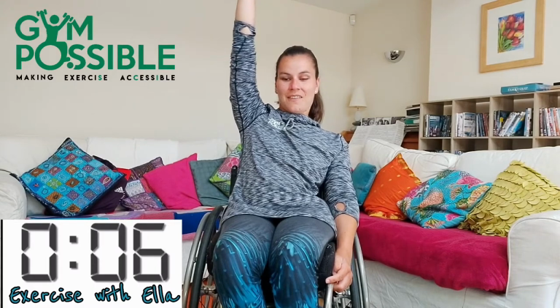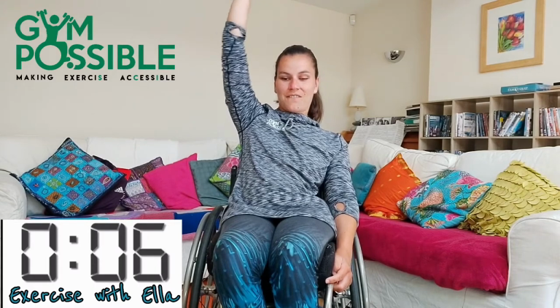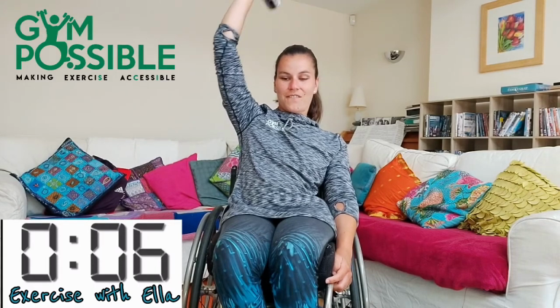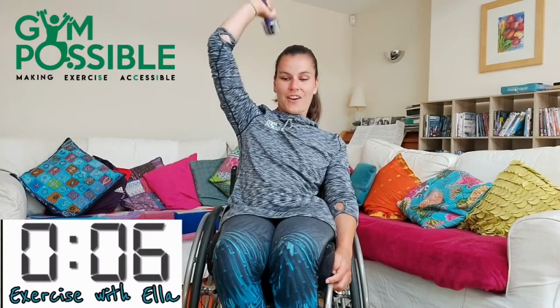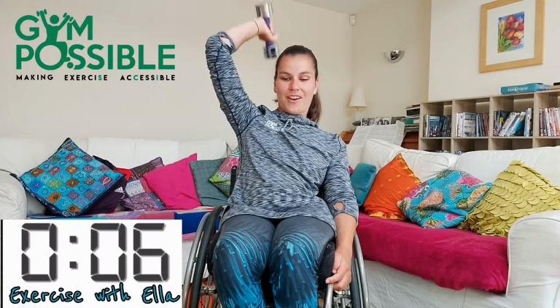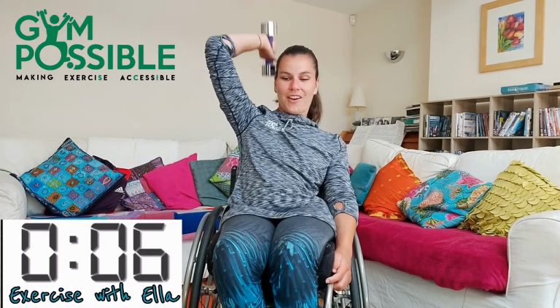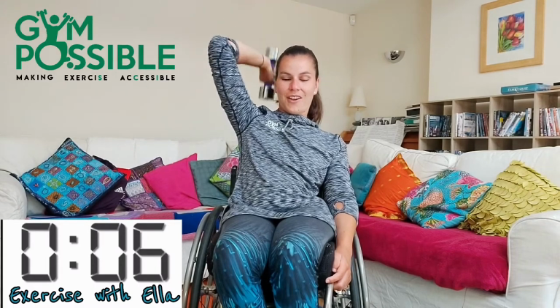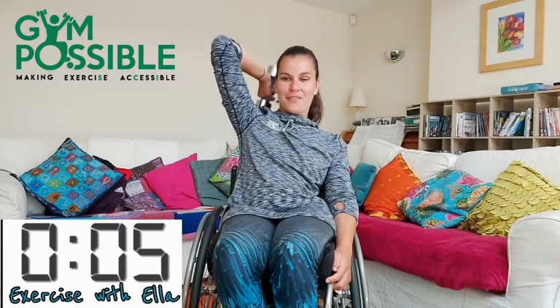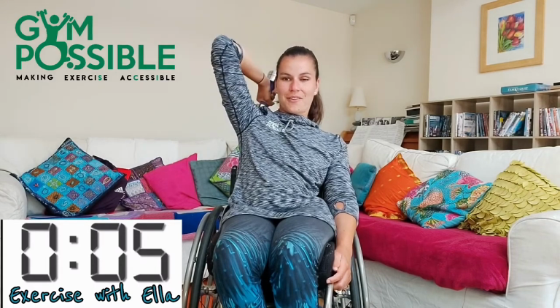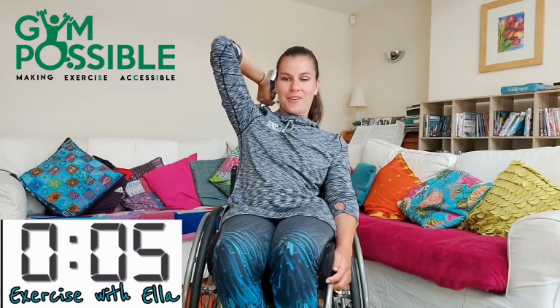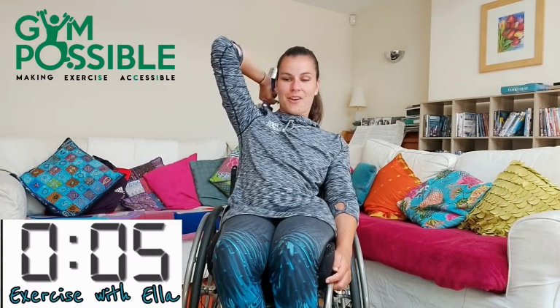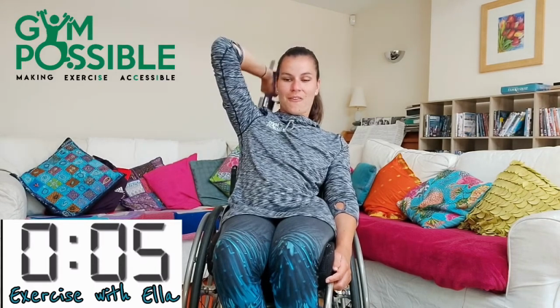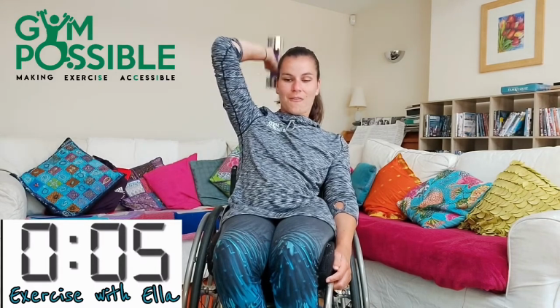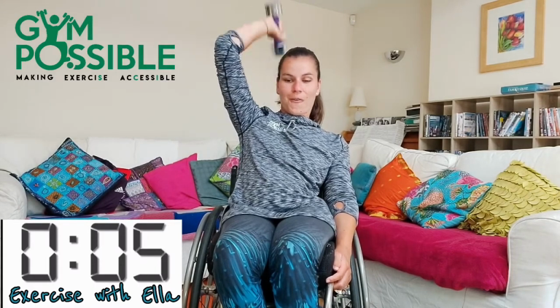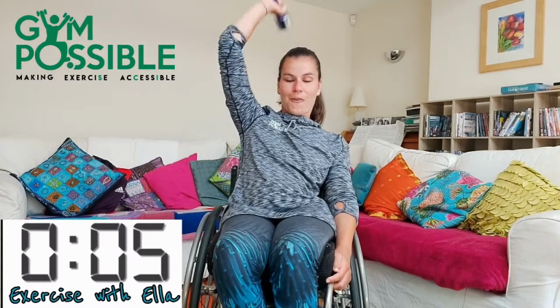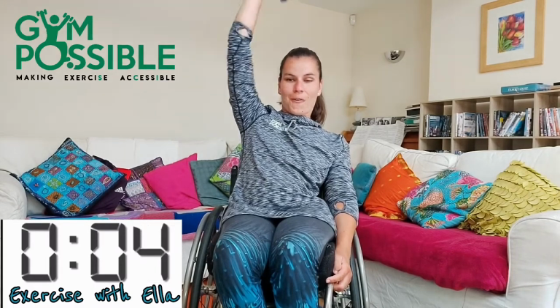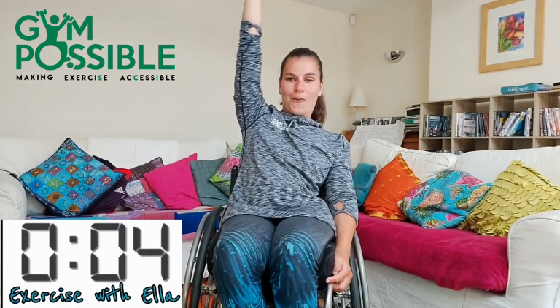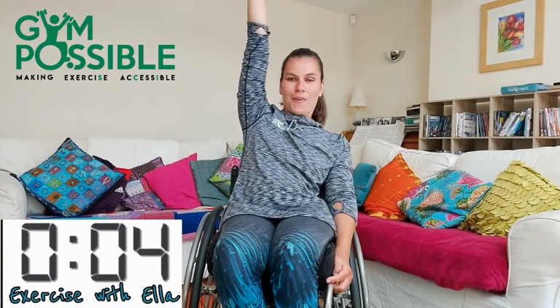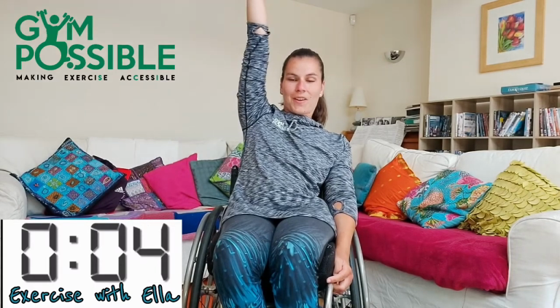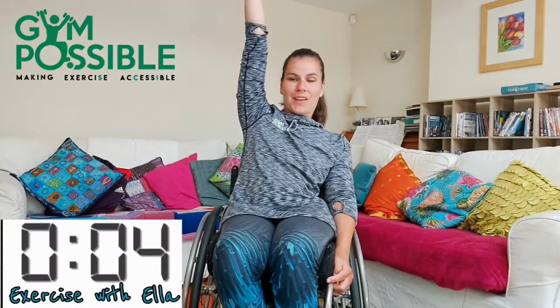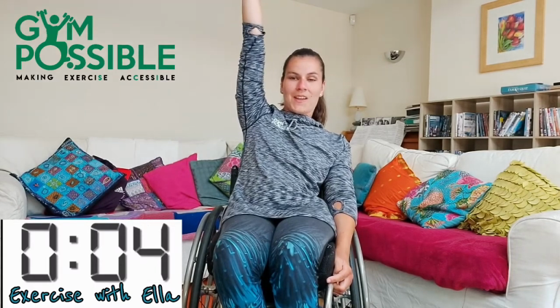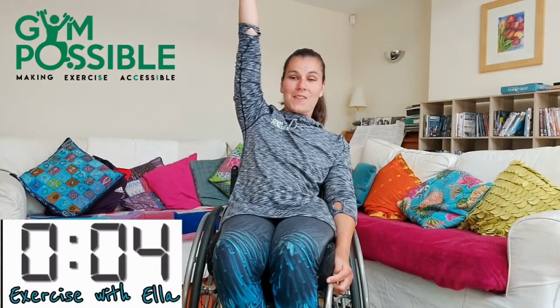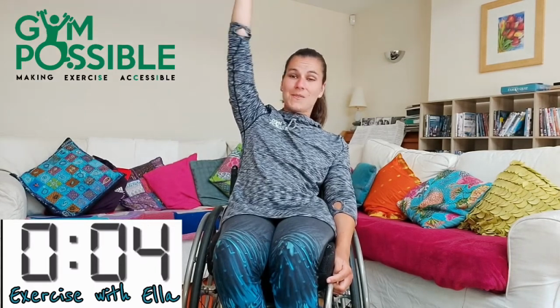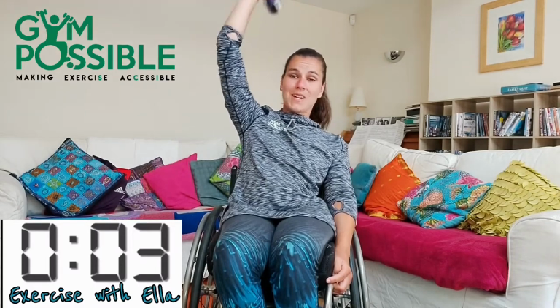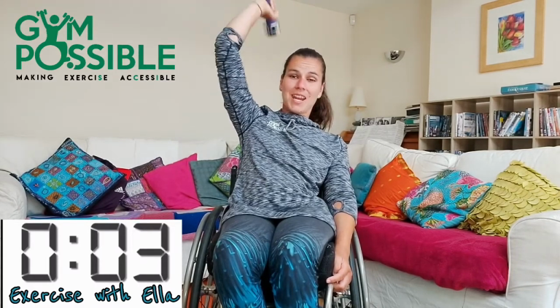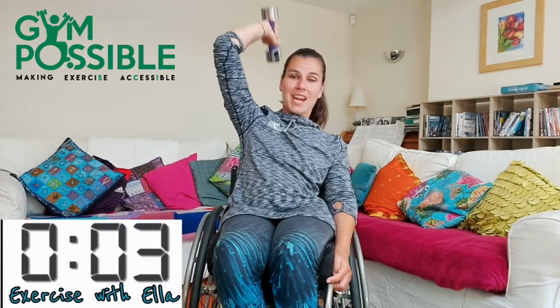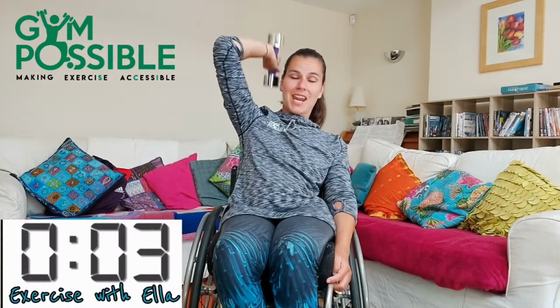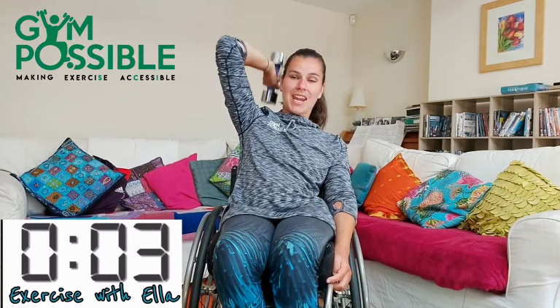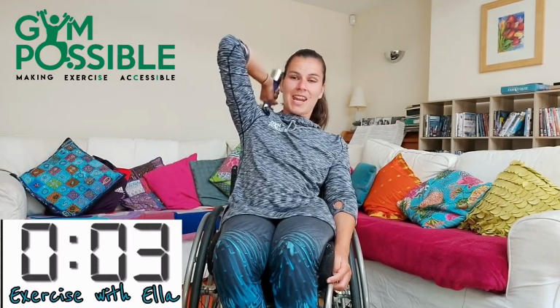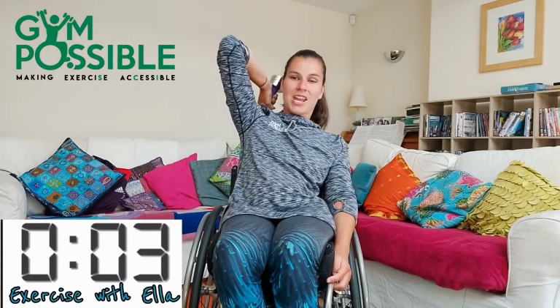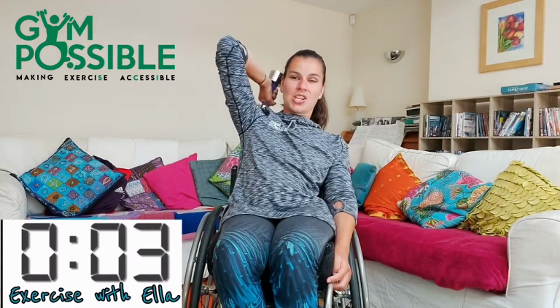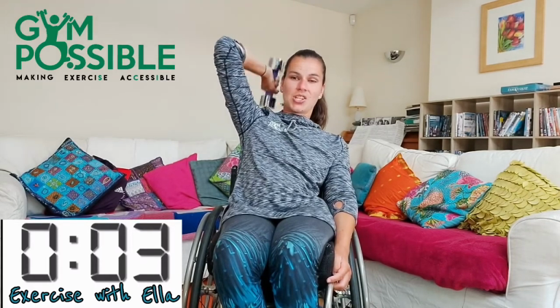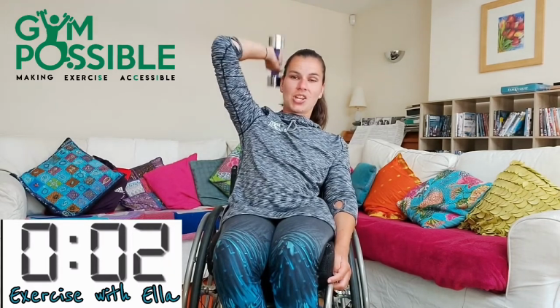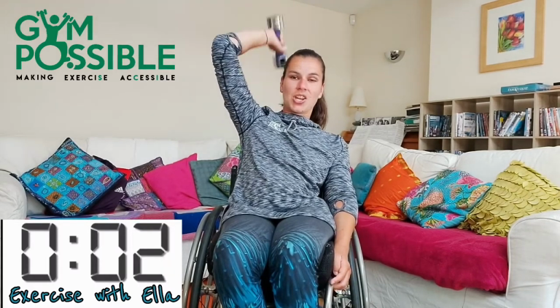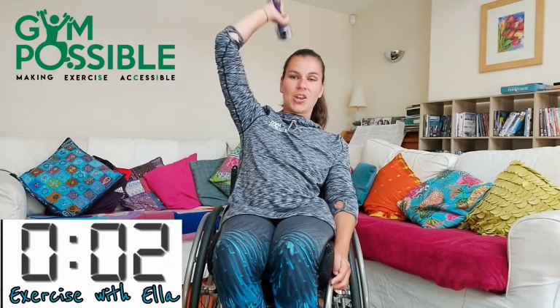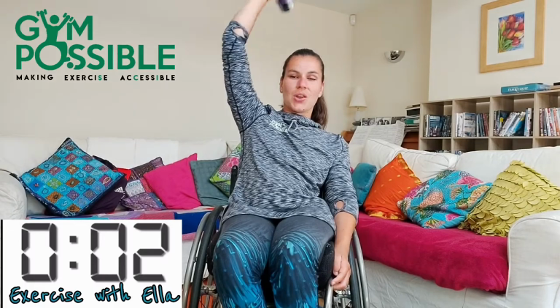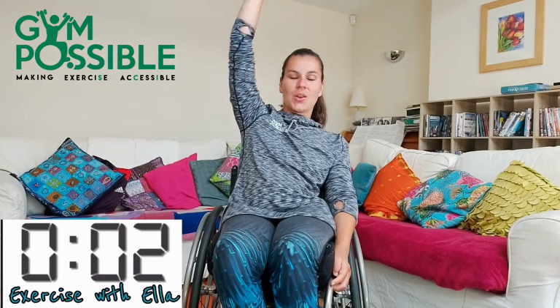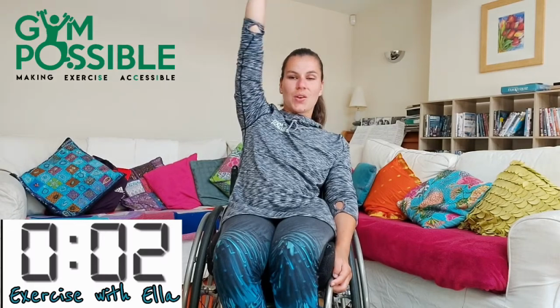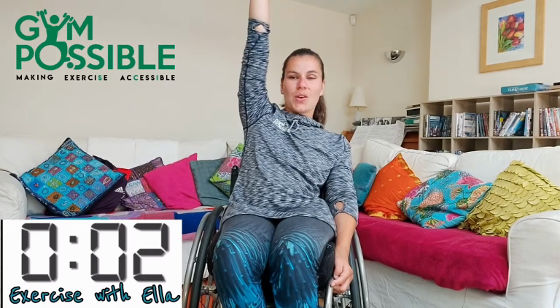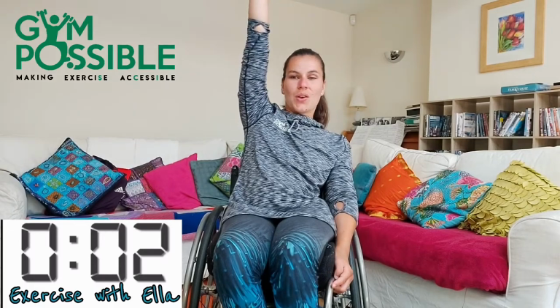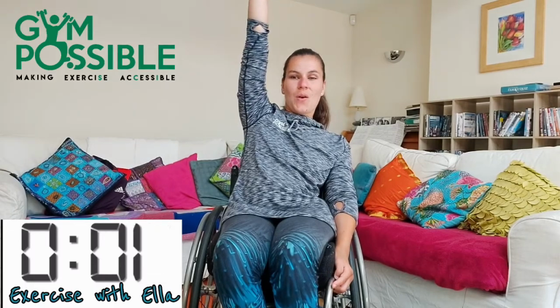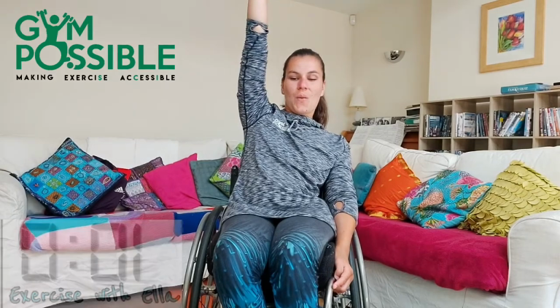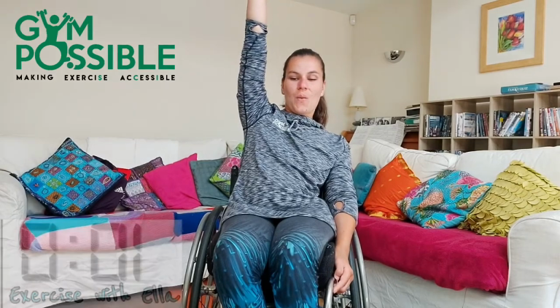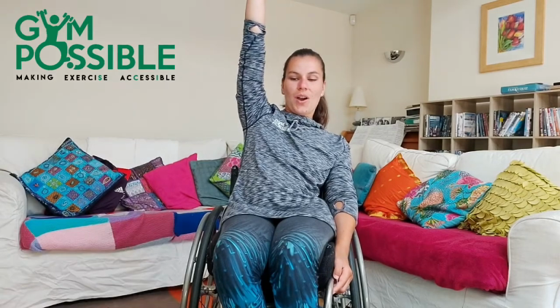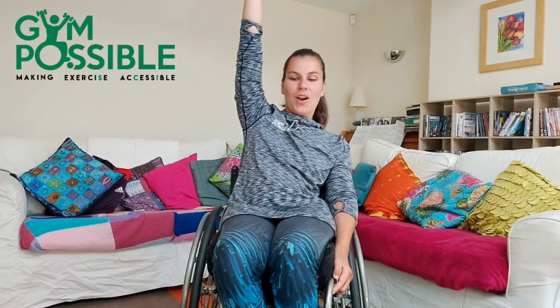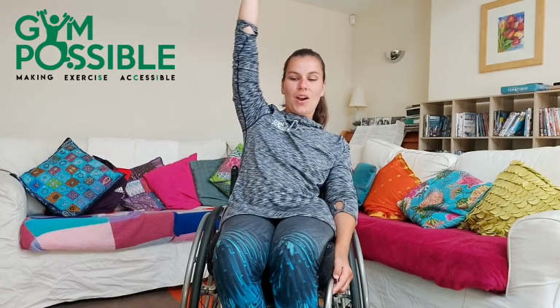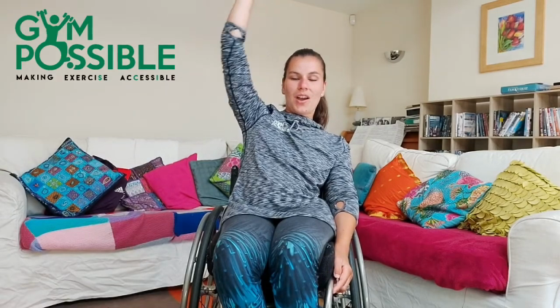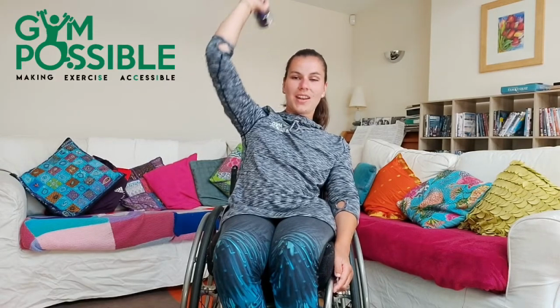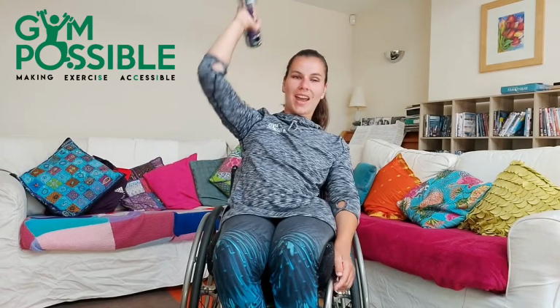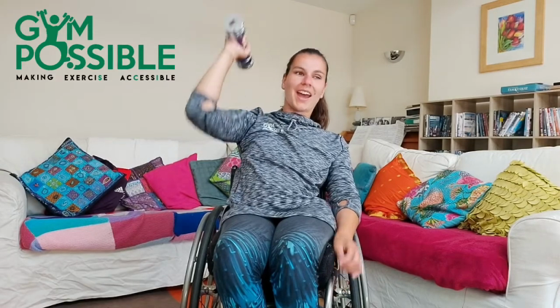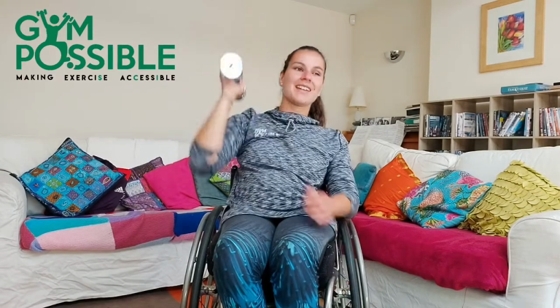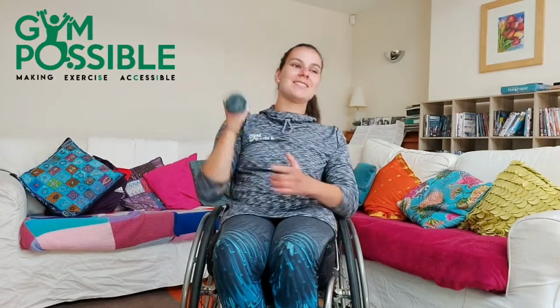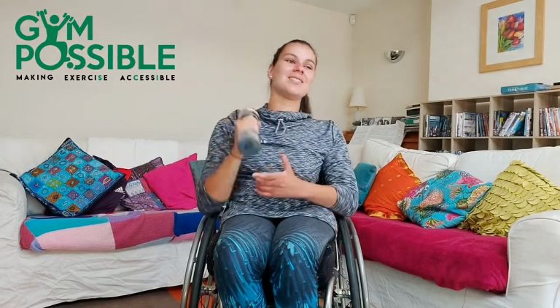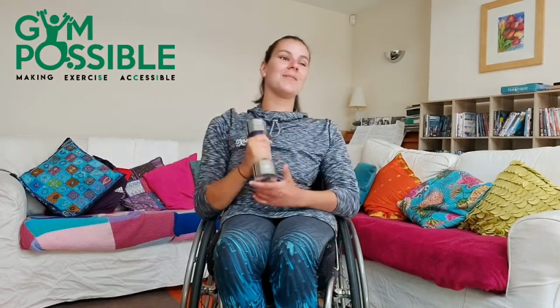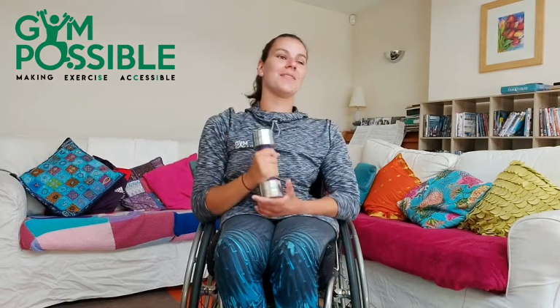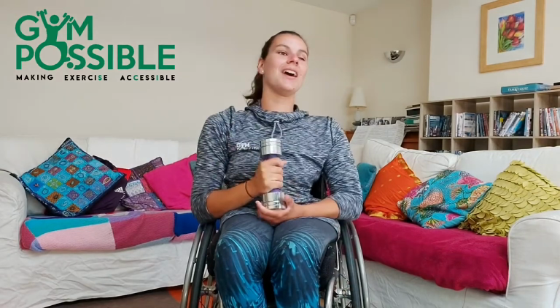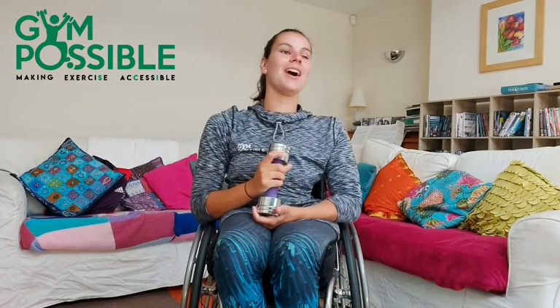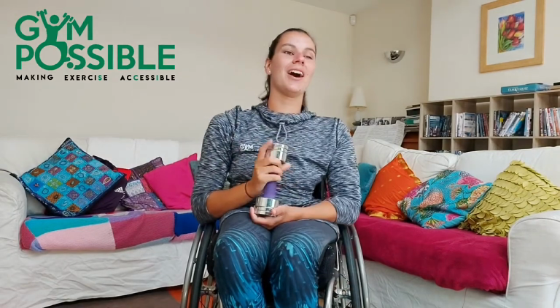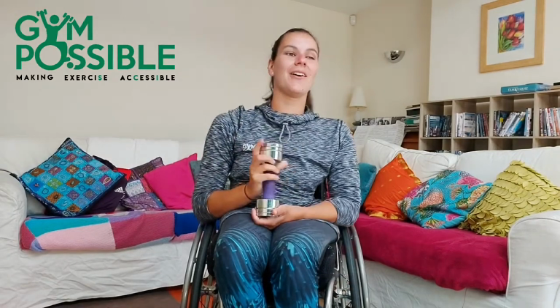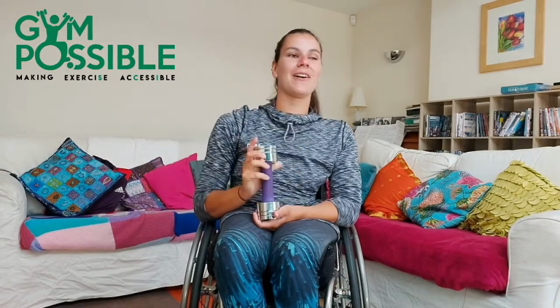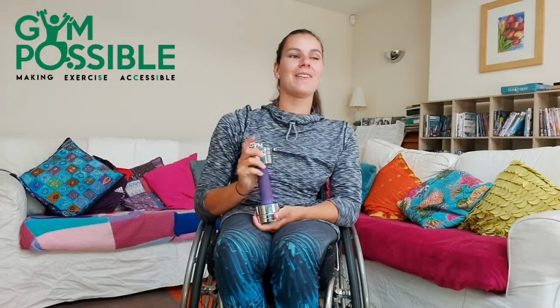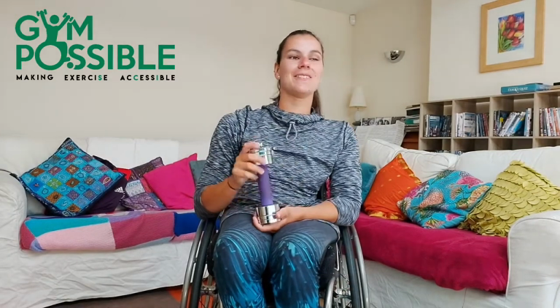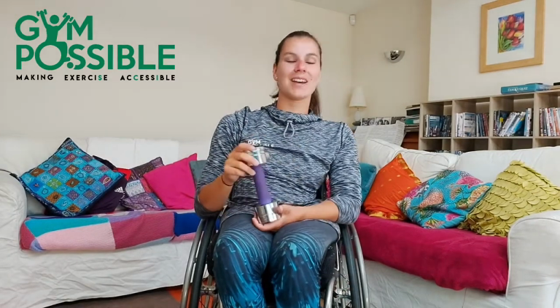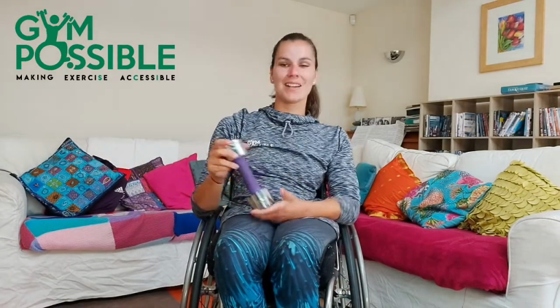Make sure your elbows are nice and high as you do it. Five, four, three, two, one and stop there. Well done.